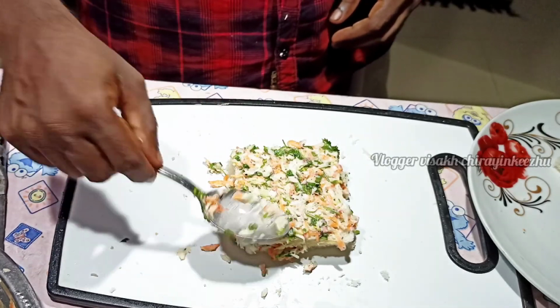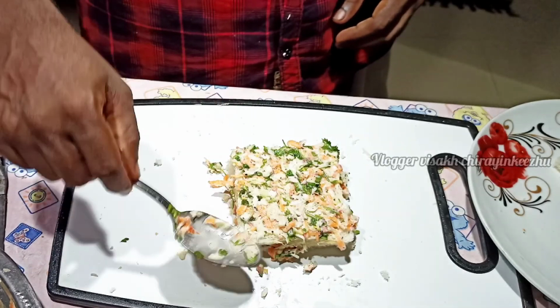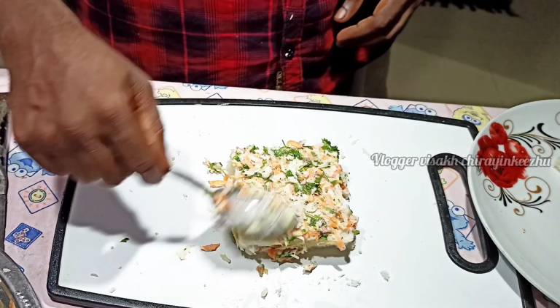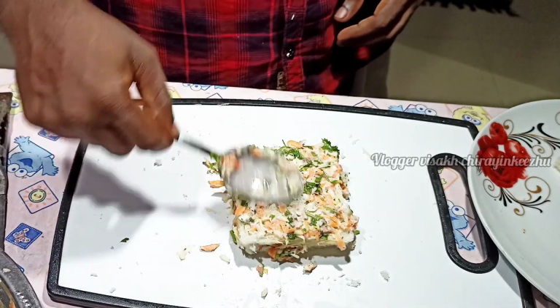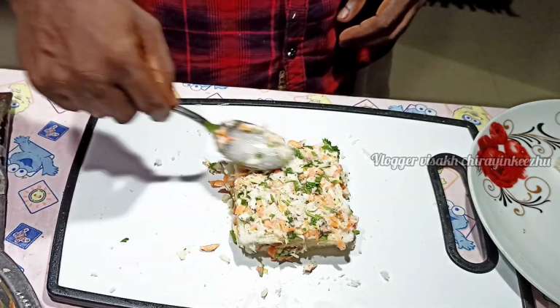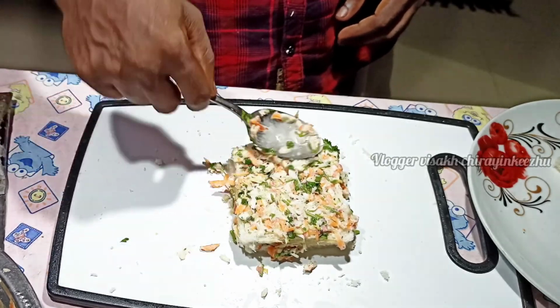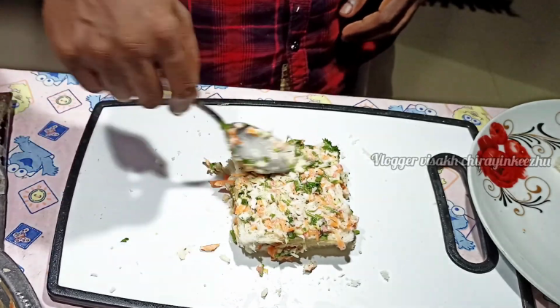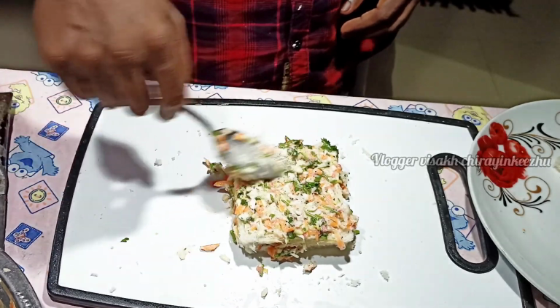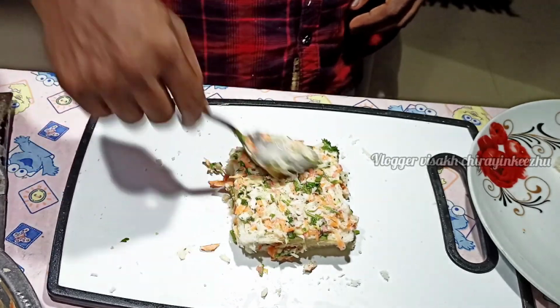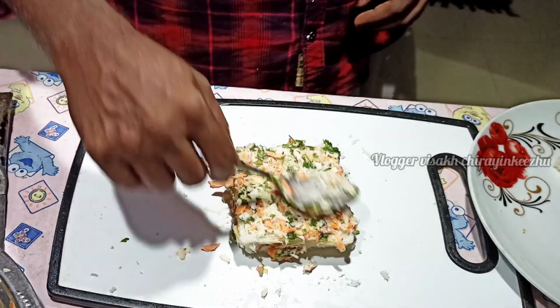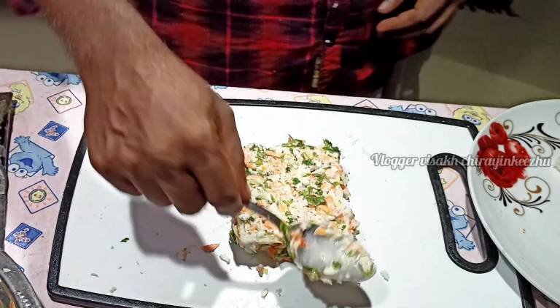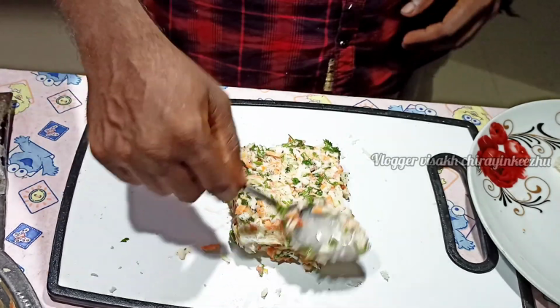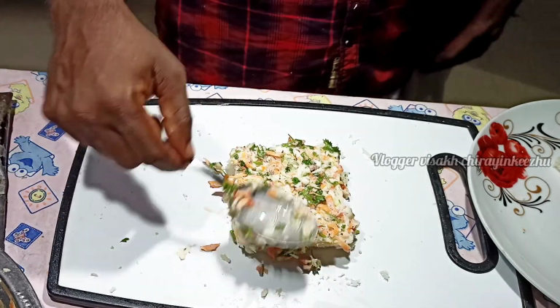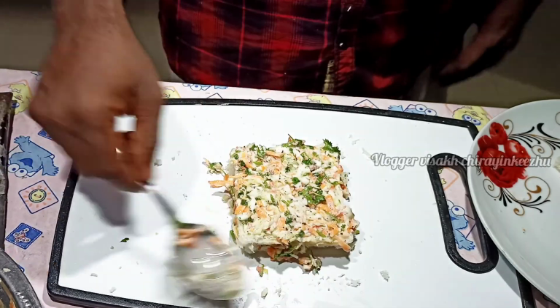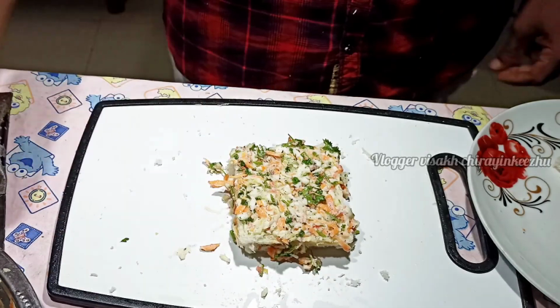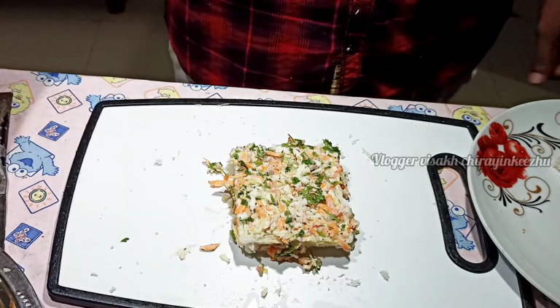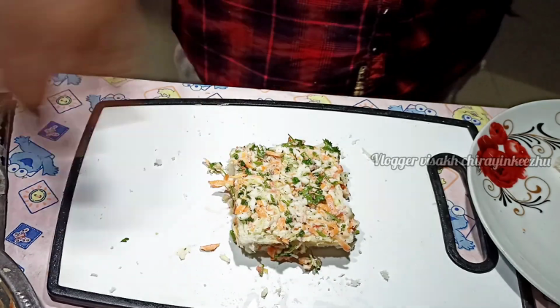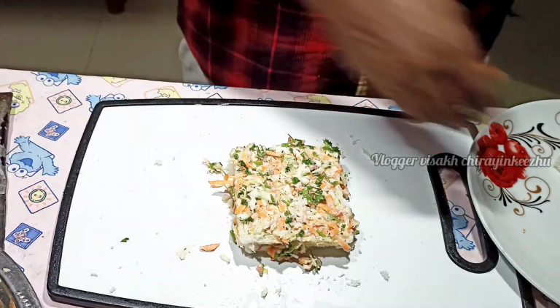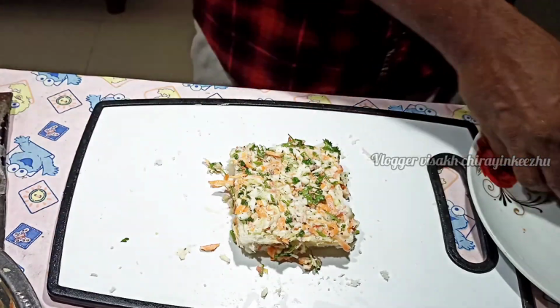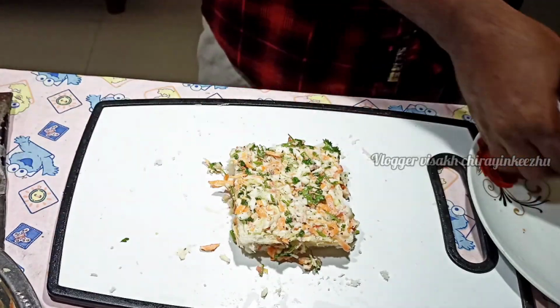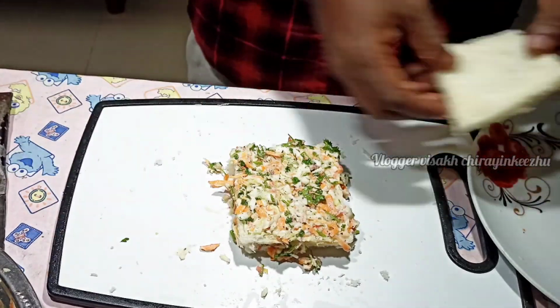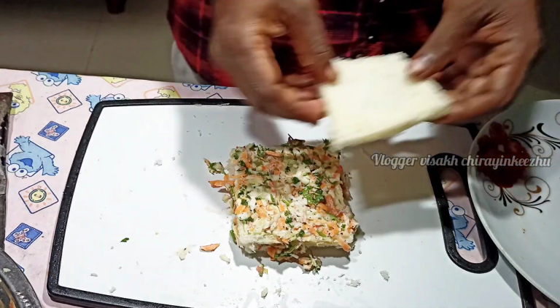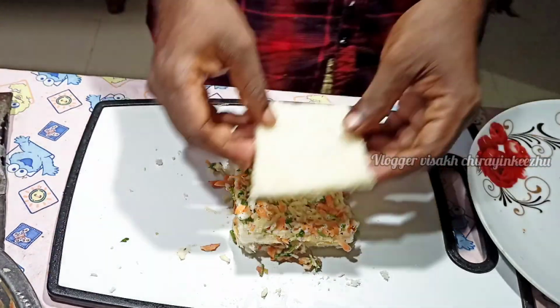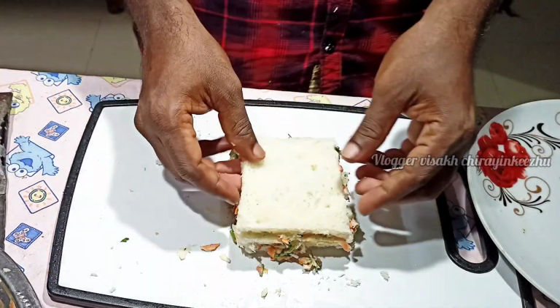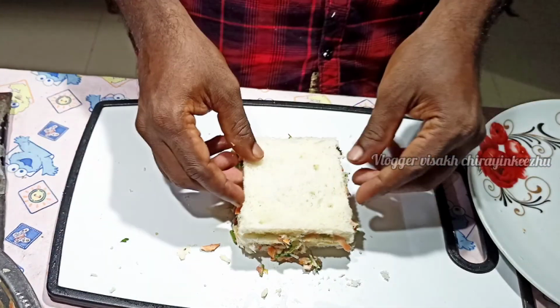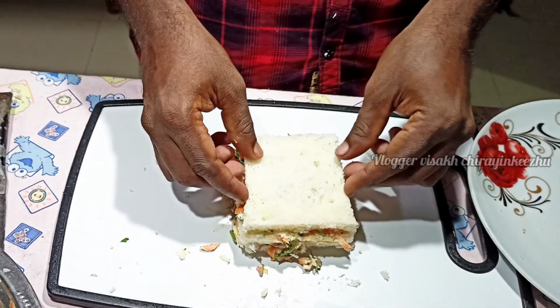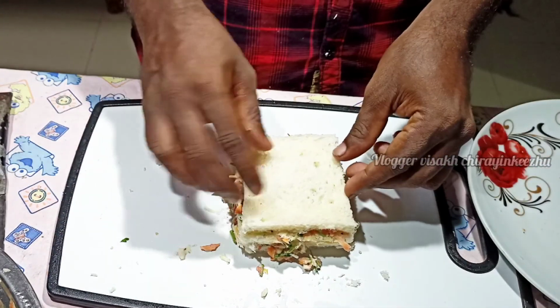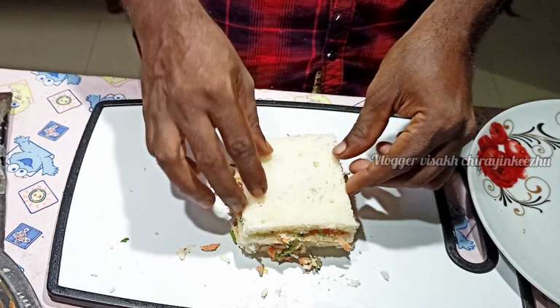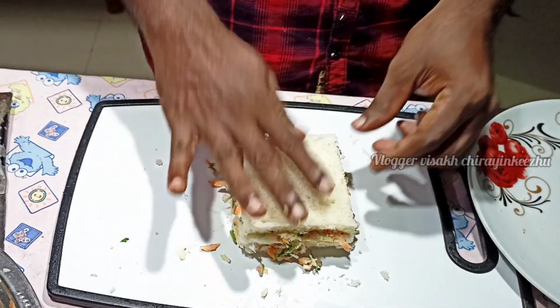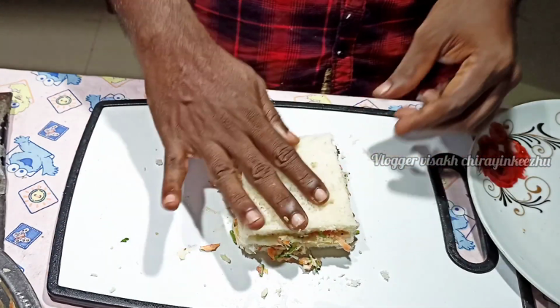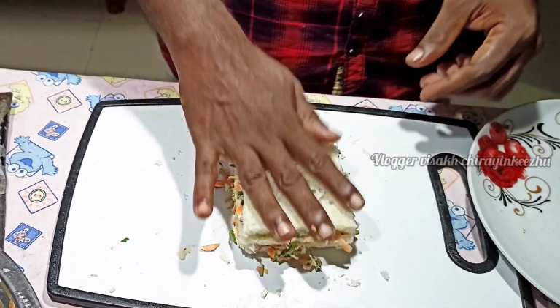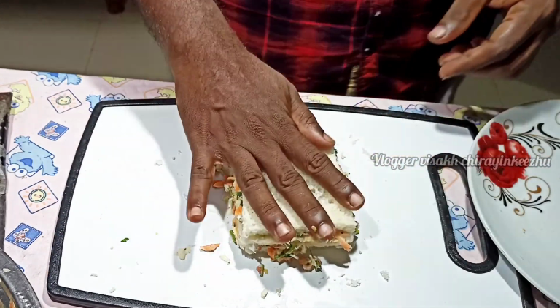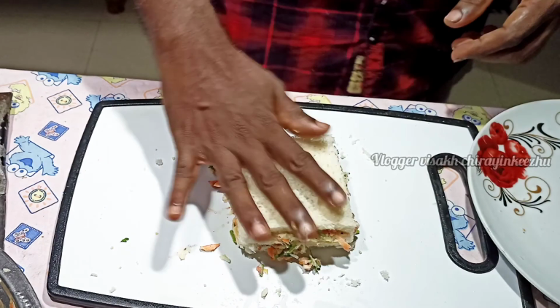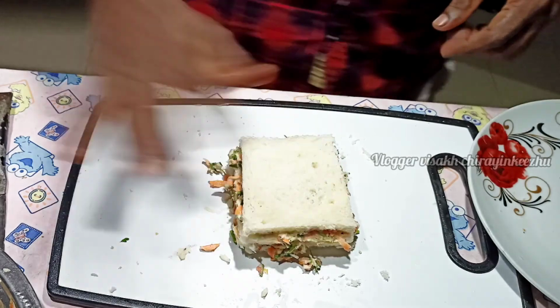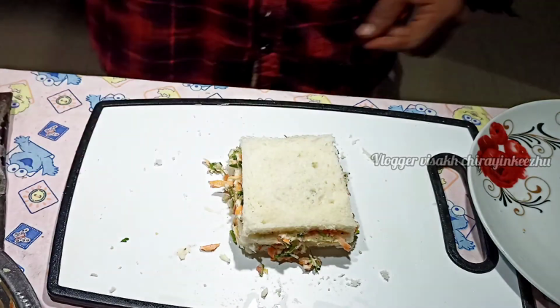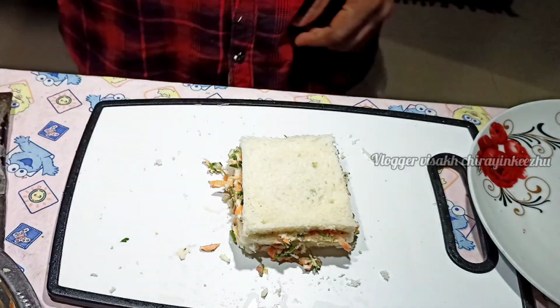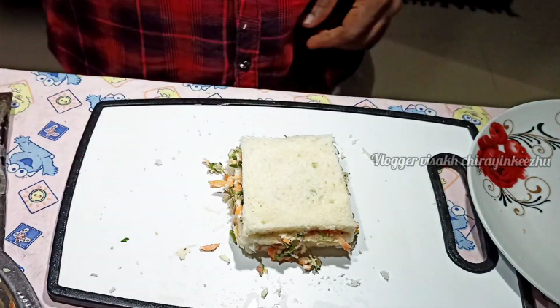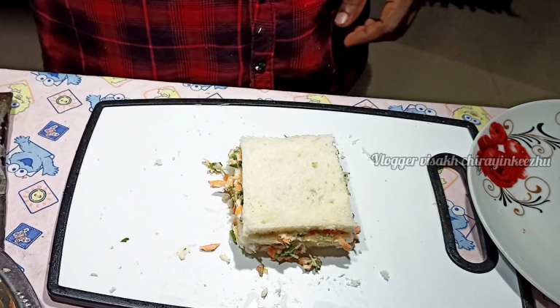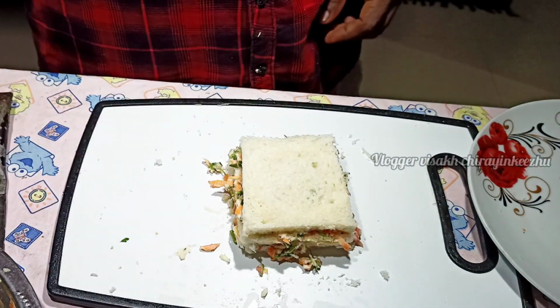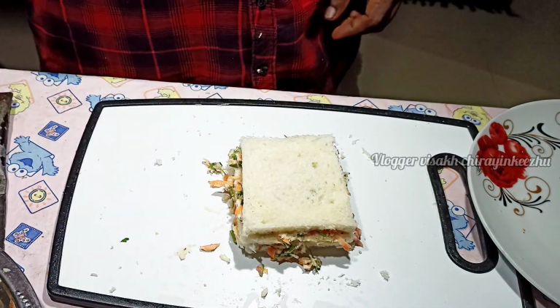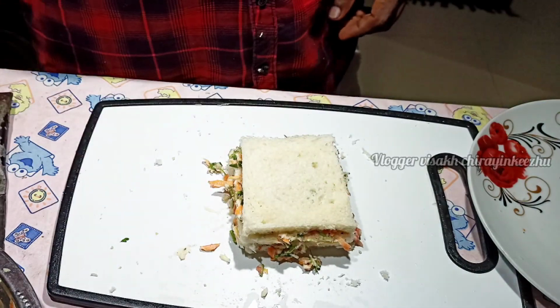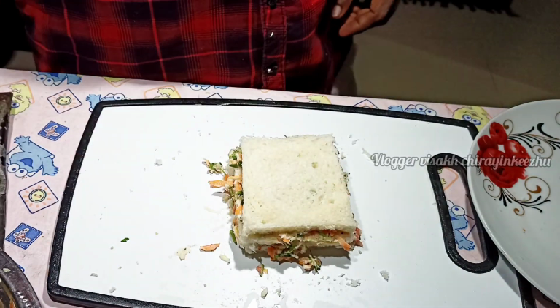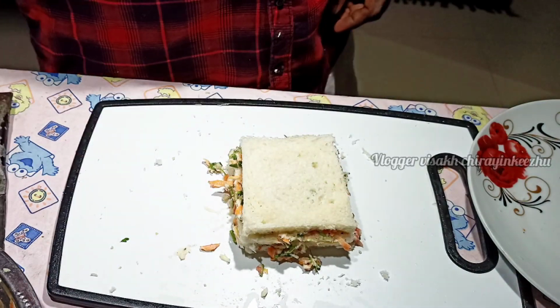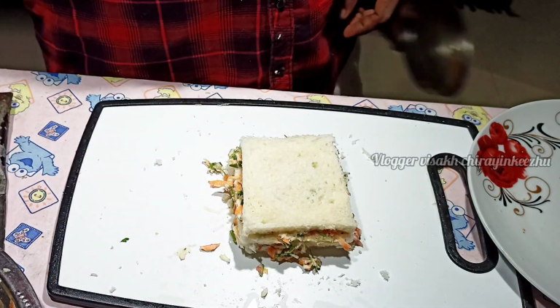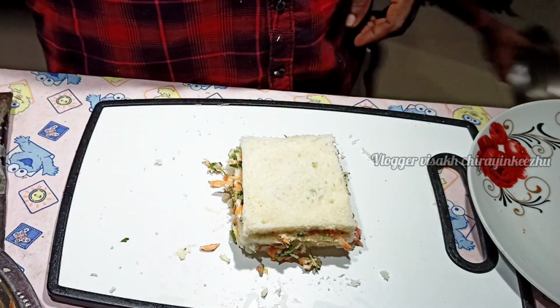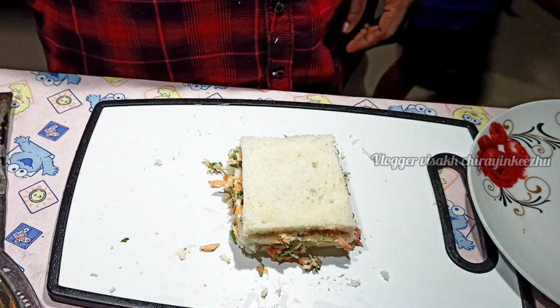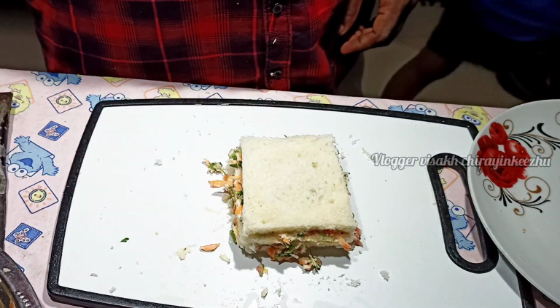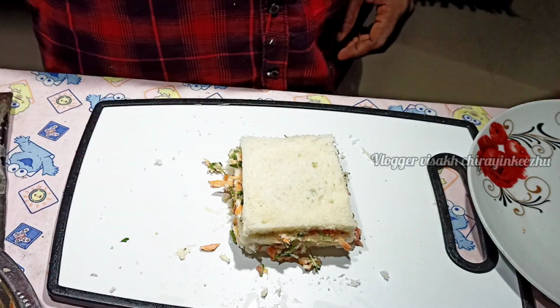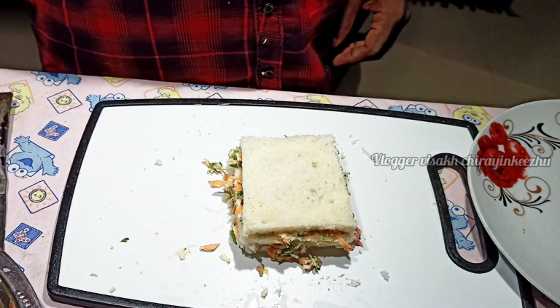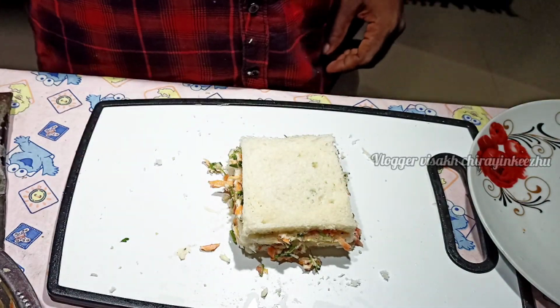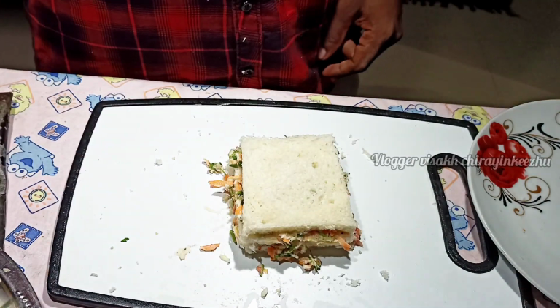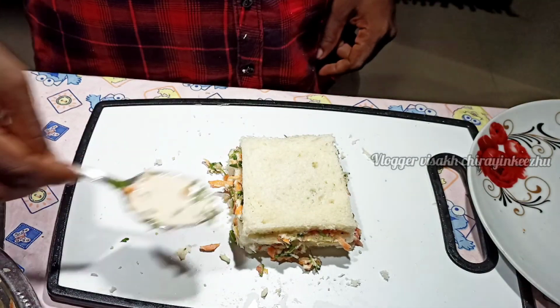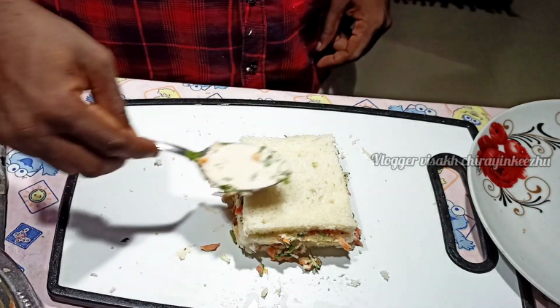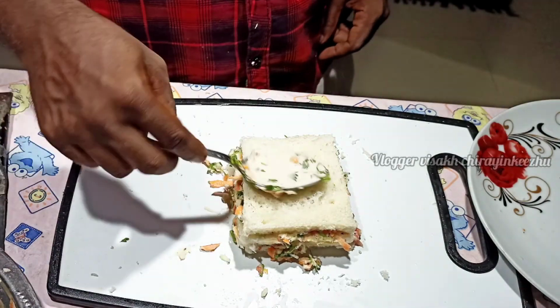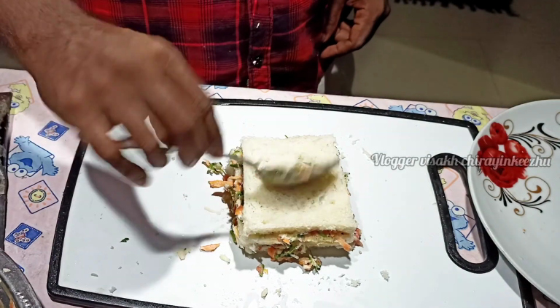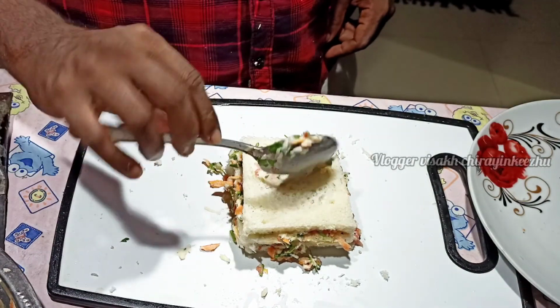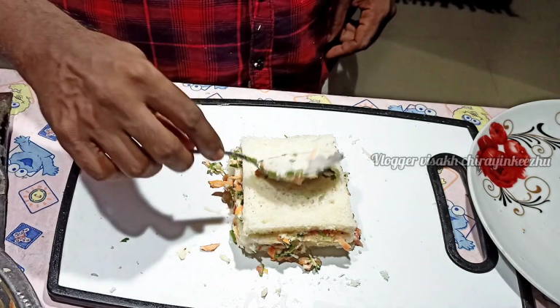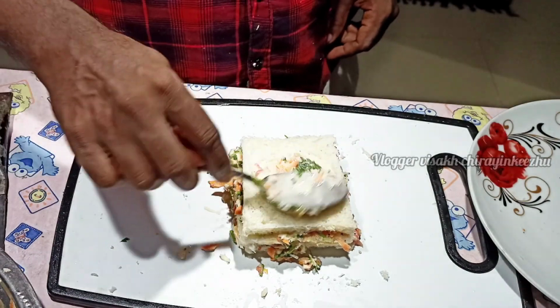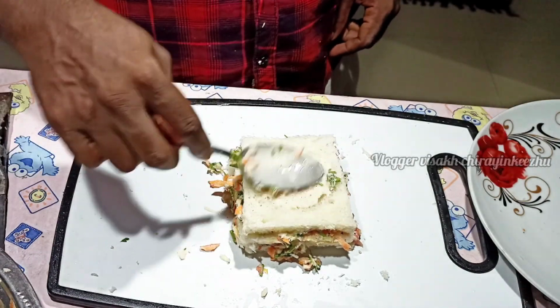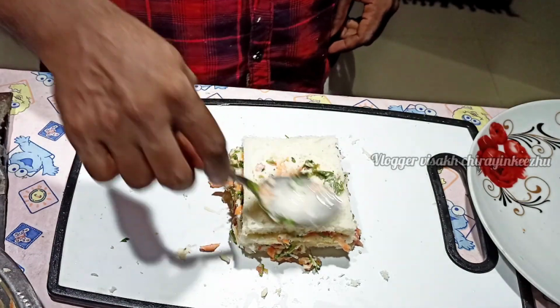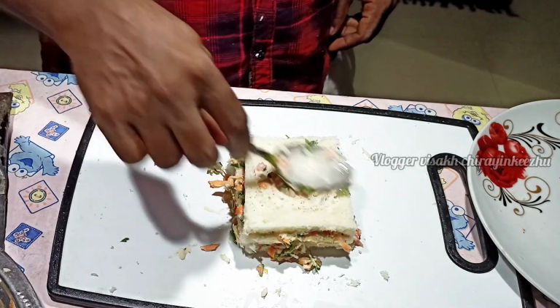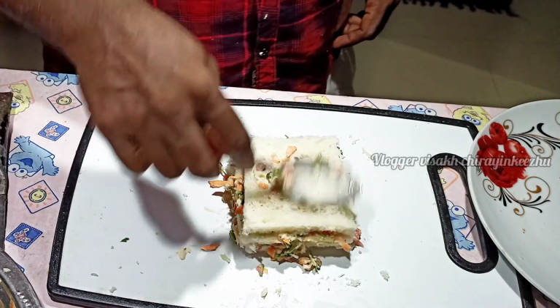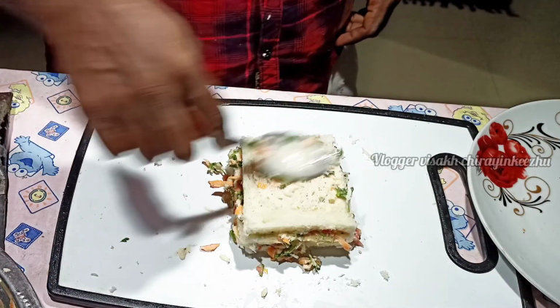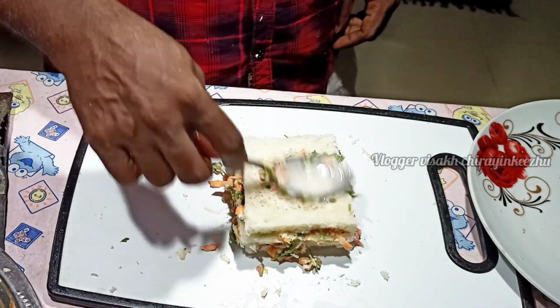The food is very good. The food is very healthy. I put the eggs on the side.